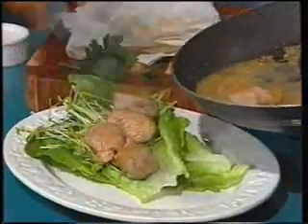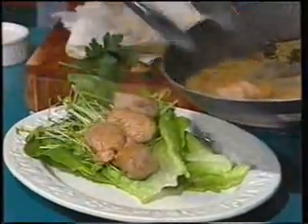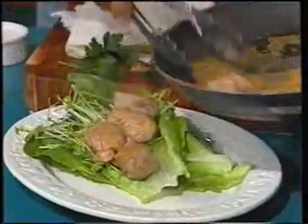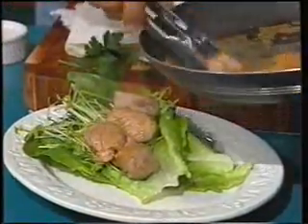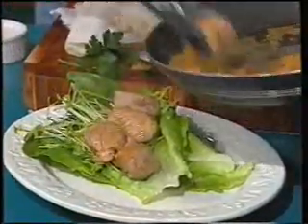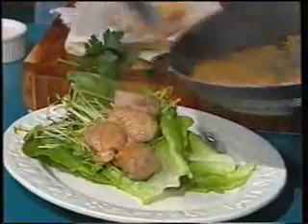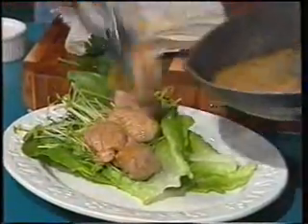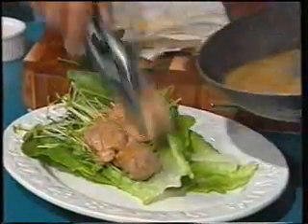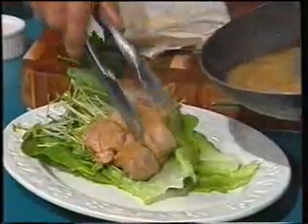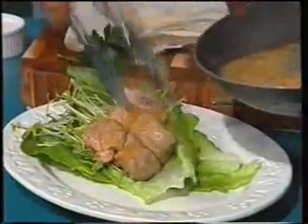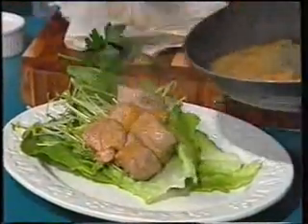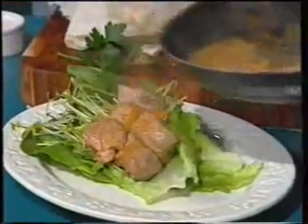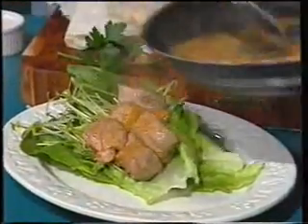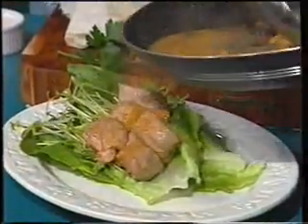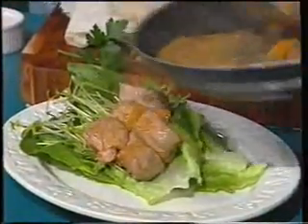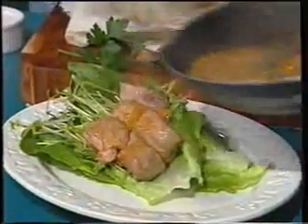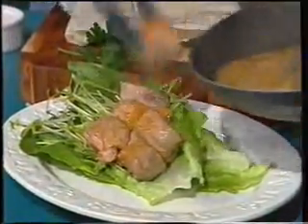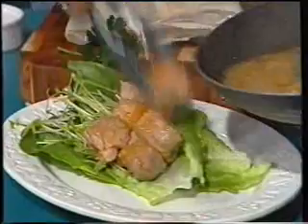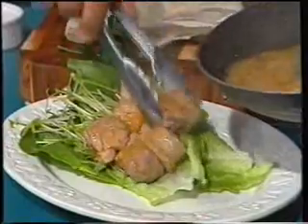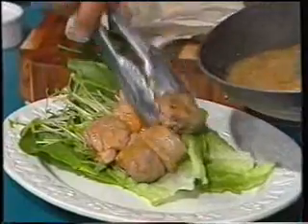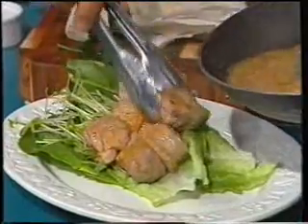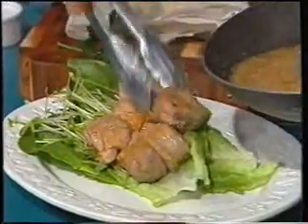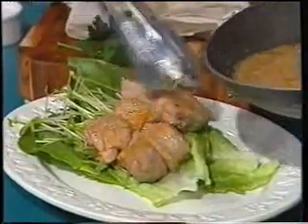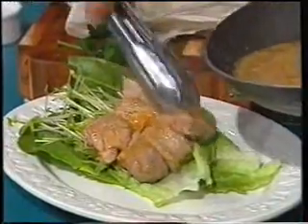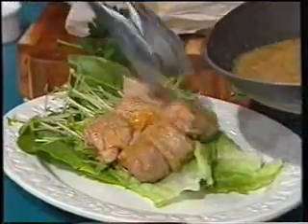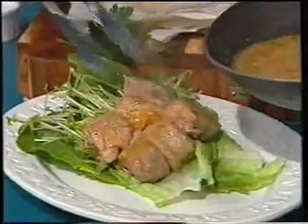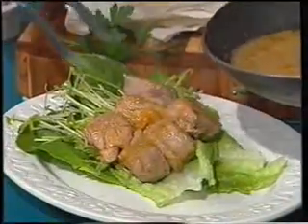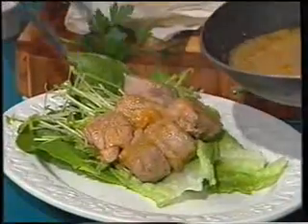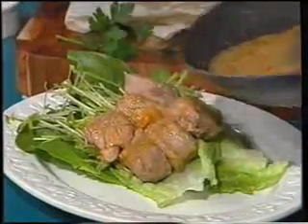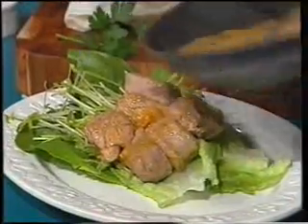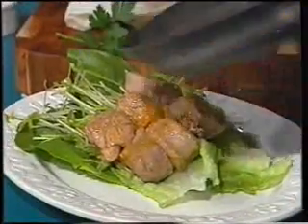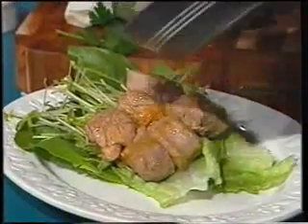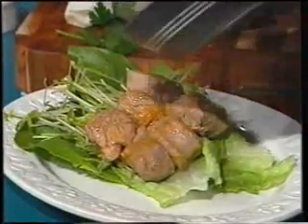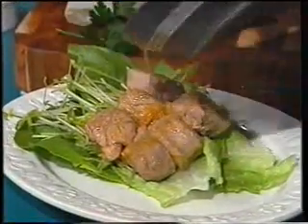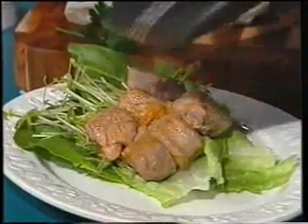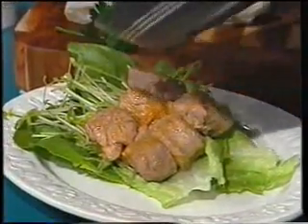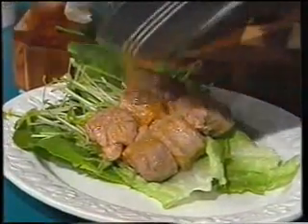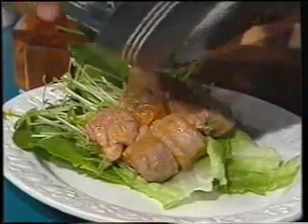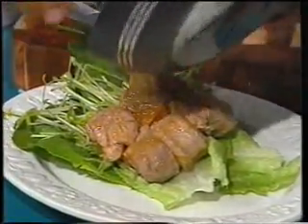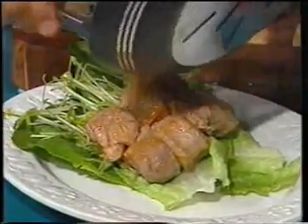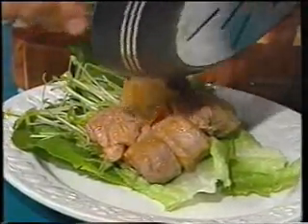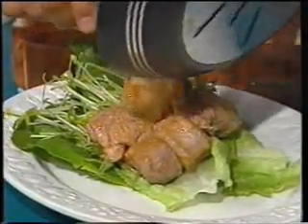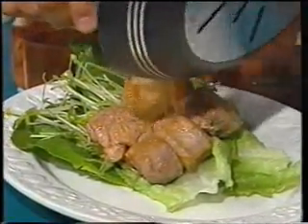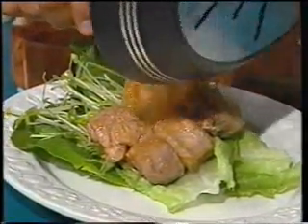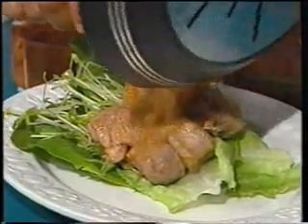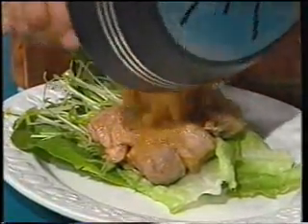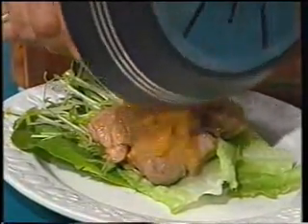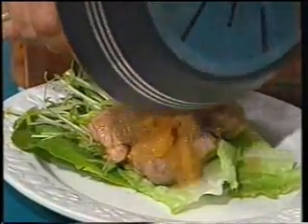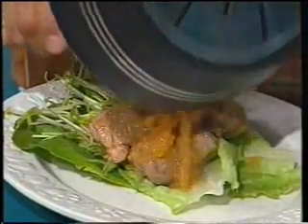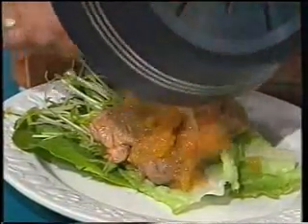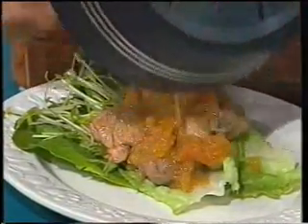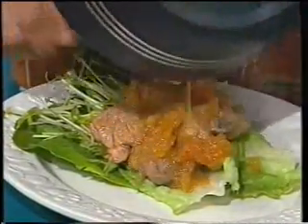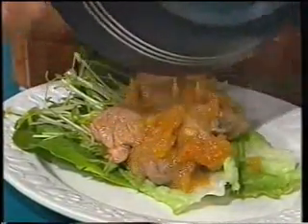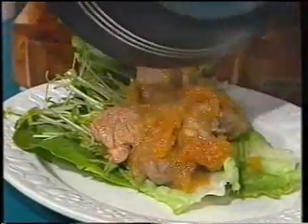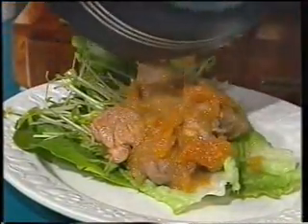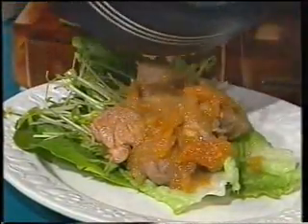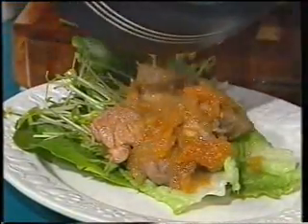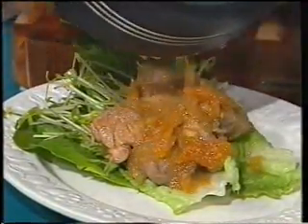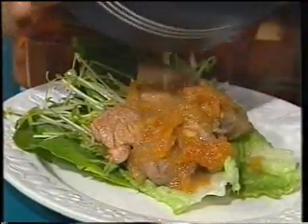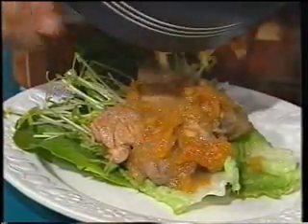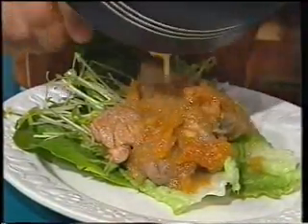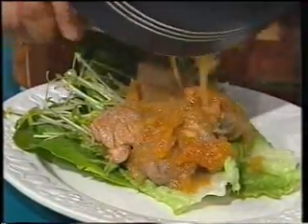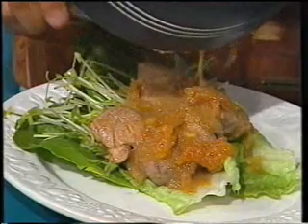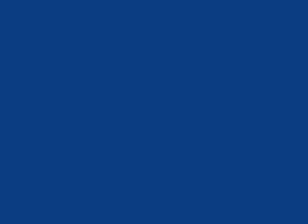Place it on a nice bed, add a bit of Brussels sprouts in there, sauce like that — and then the meal is ready.